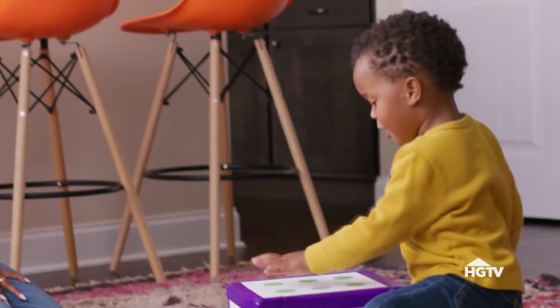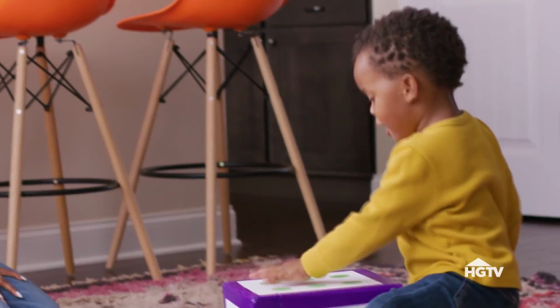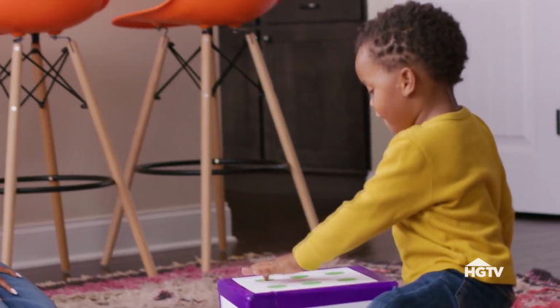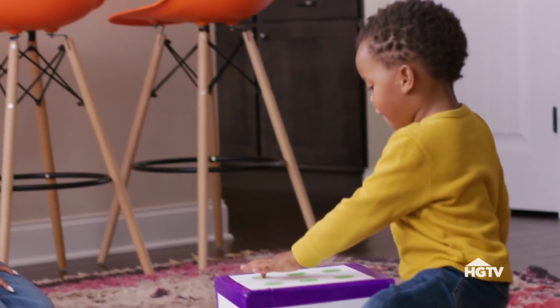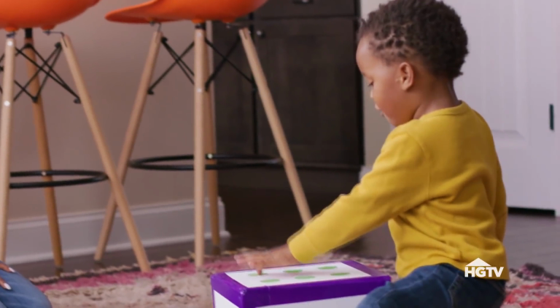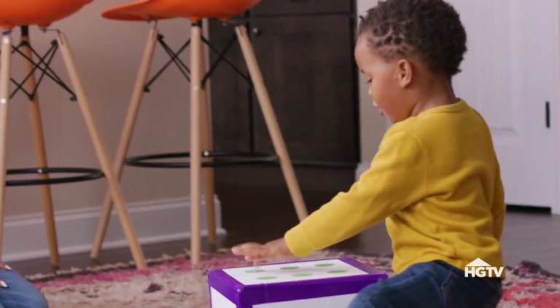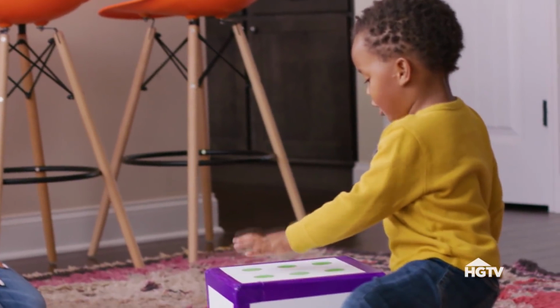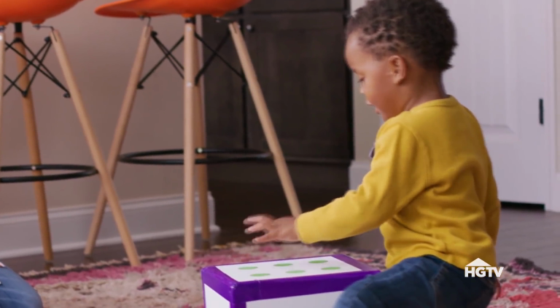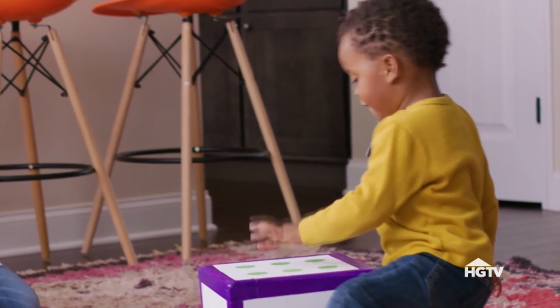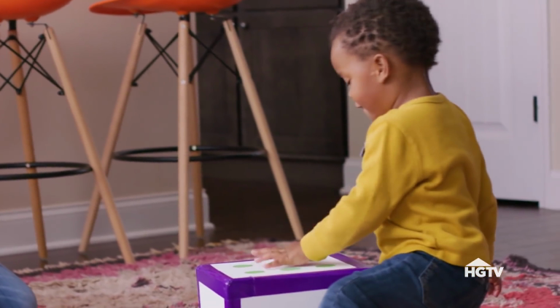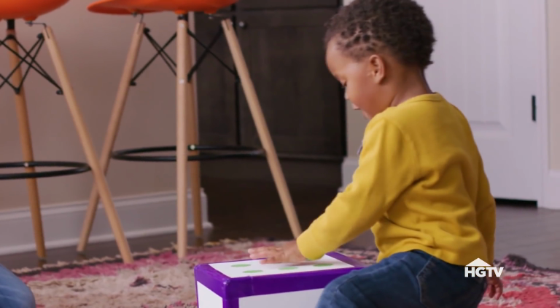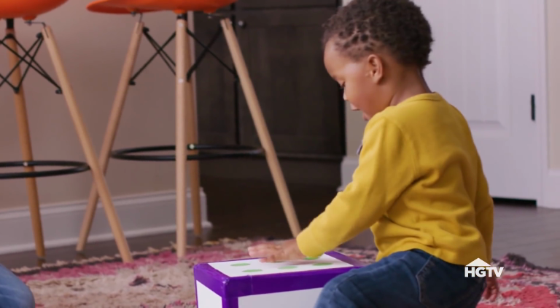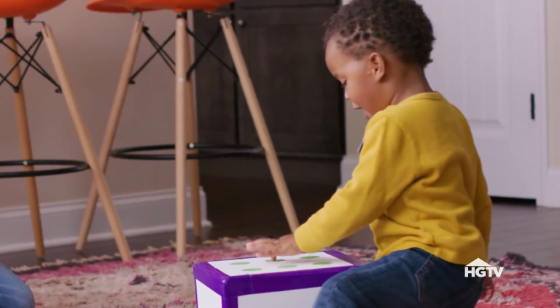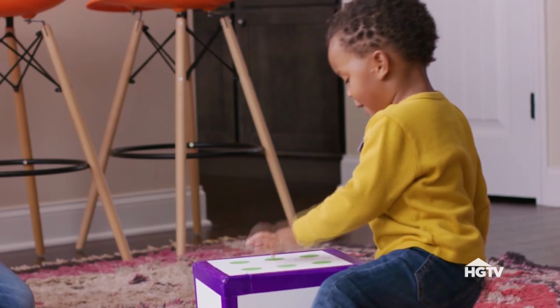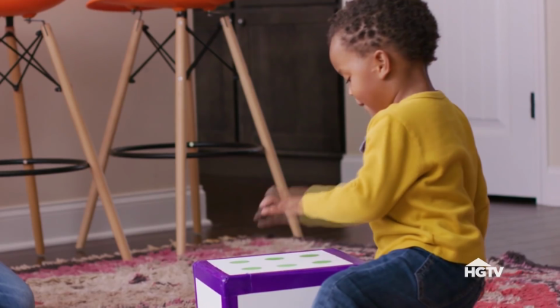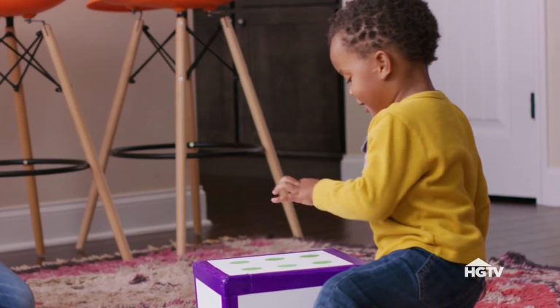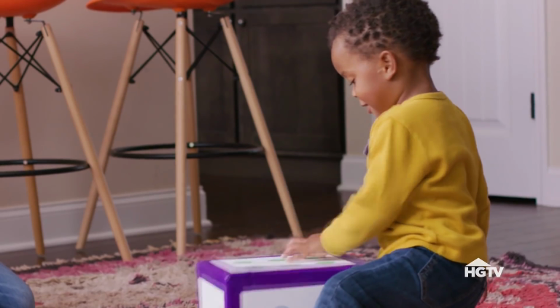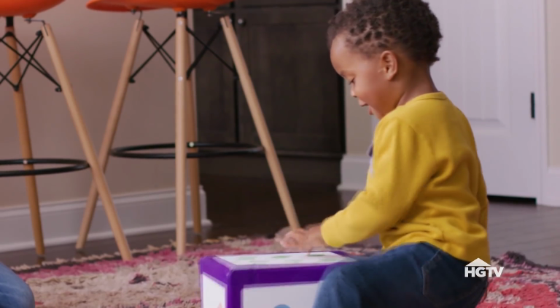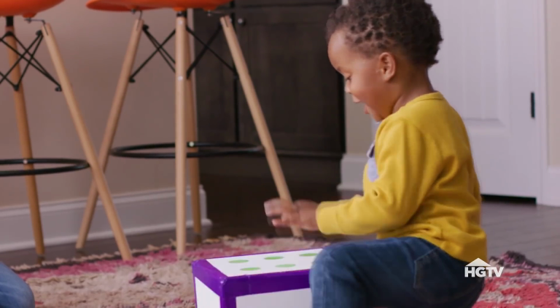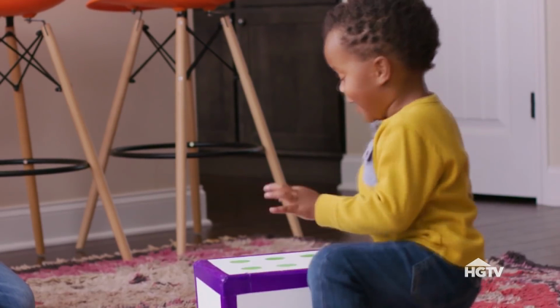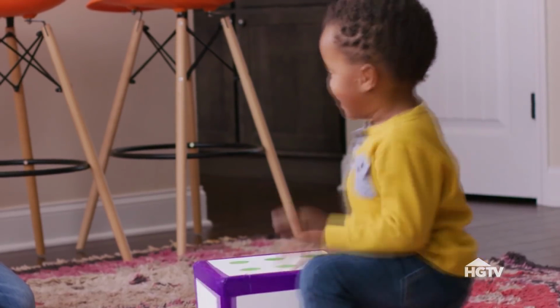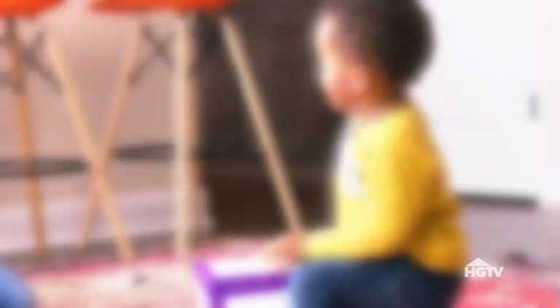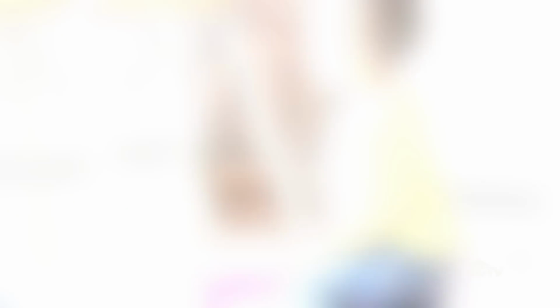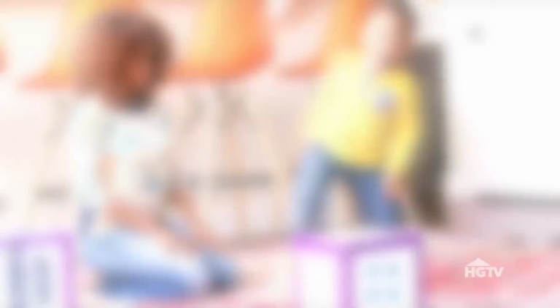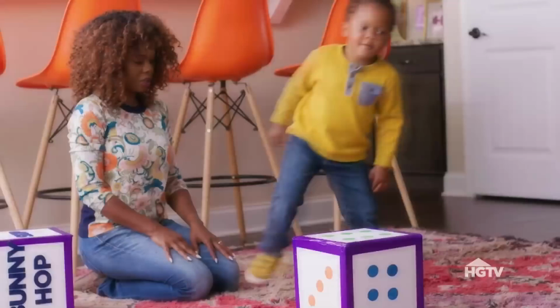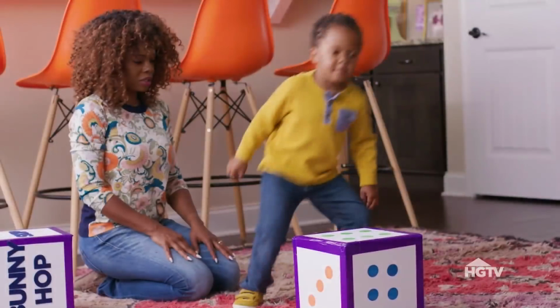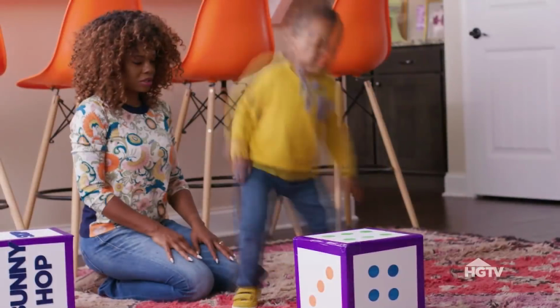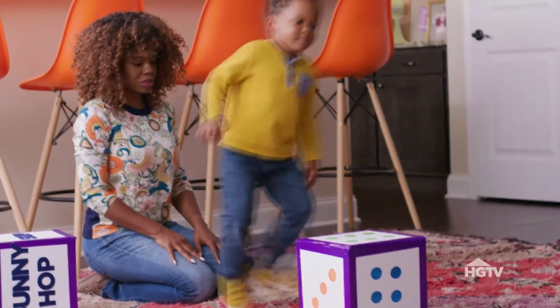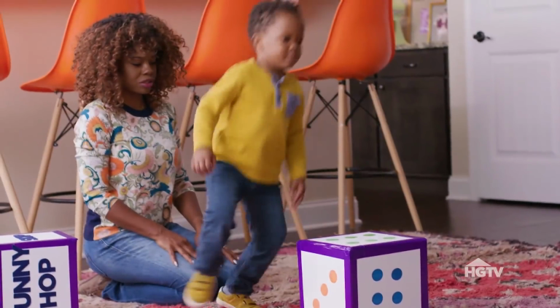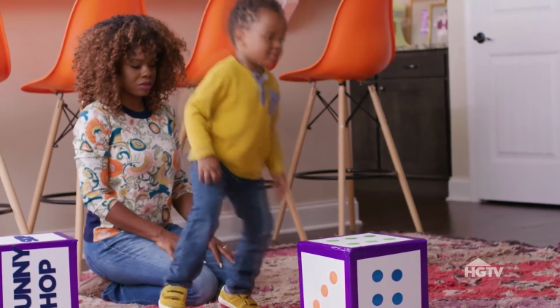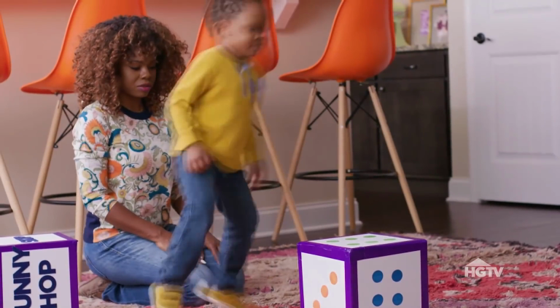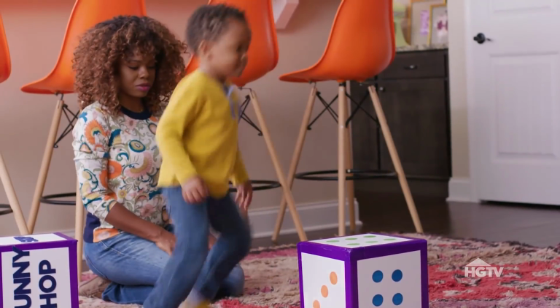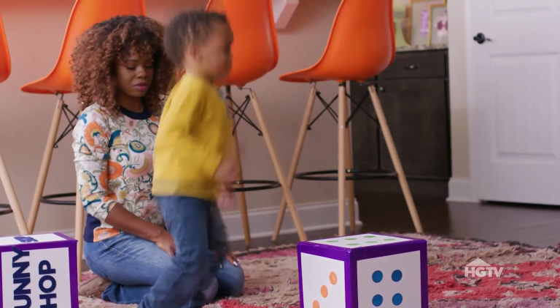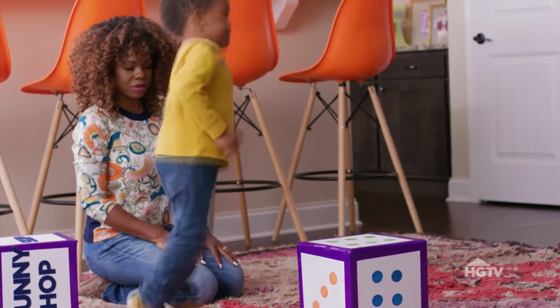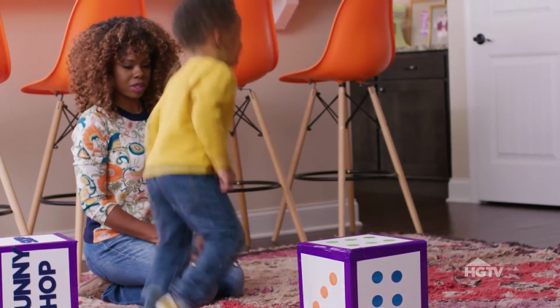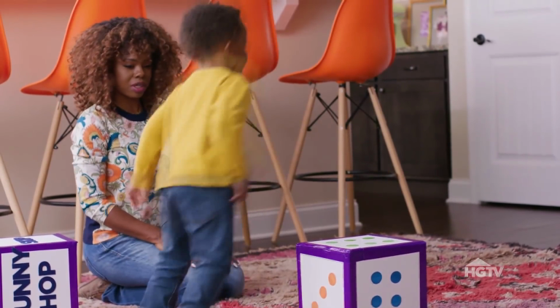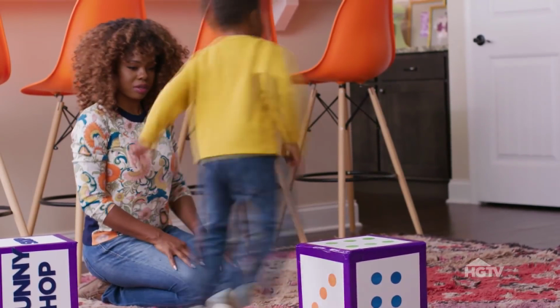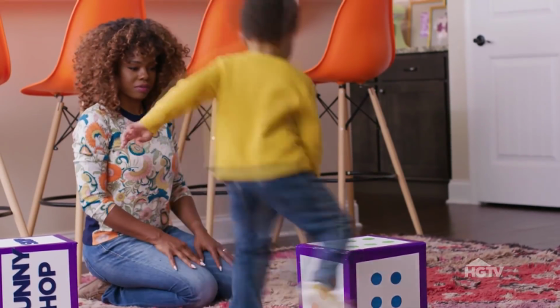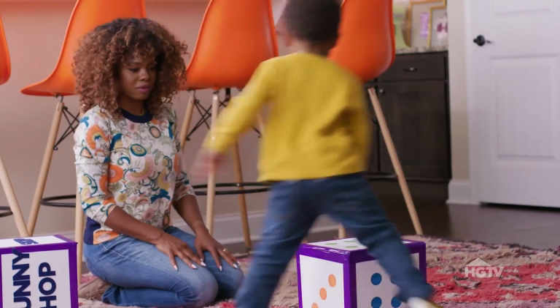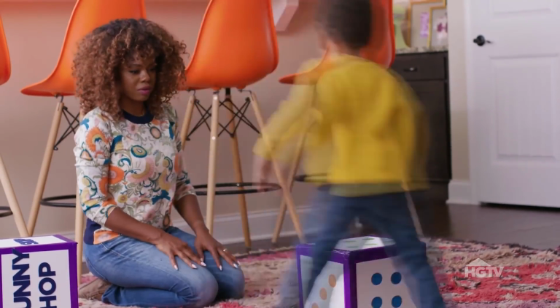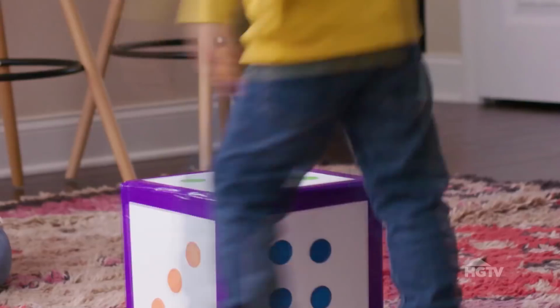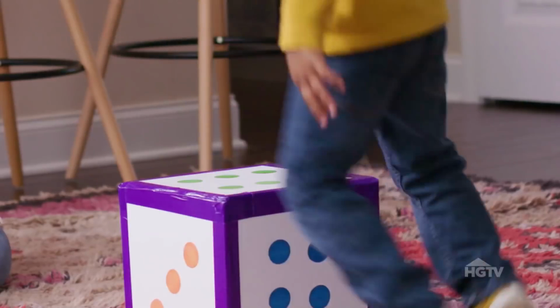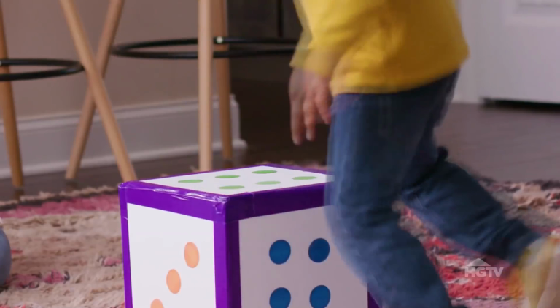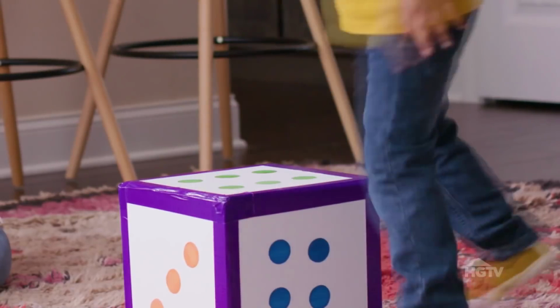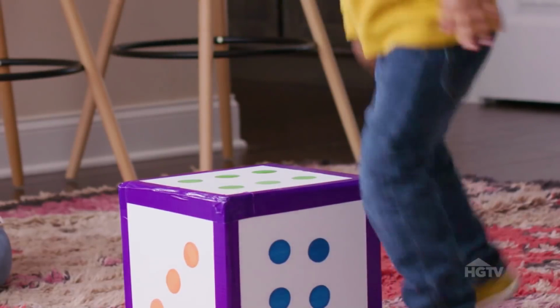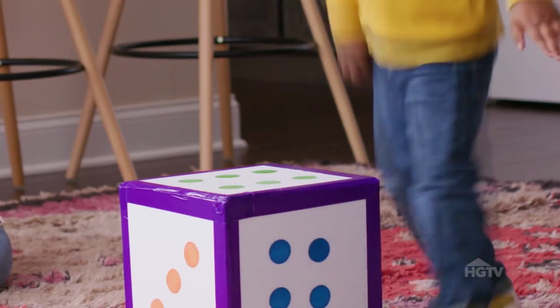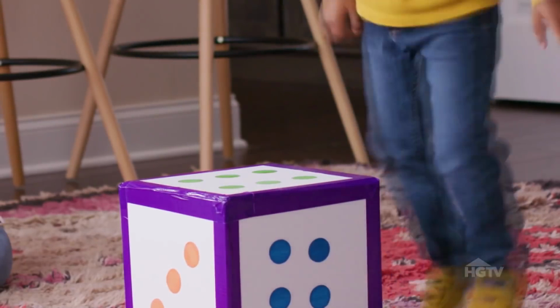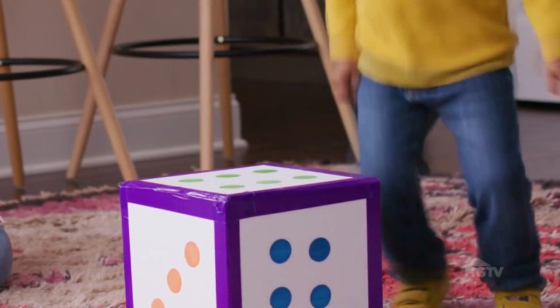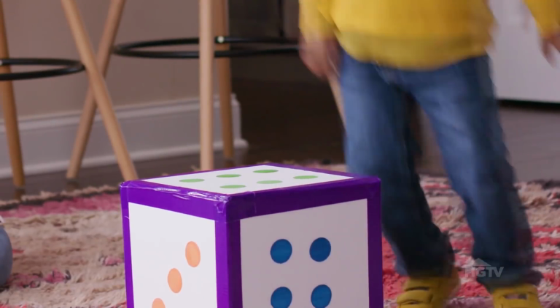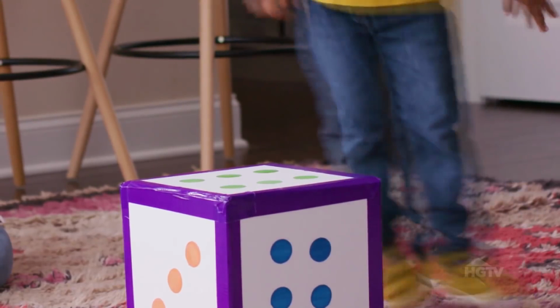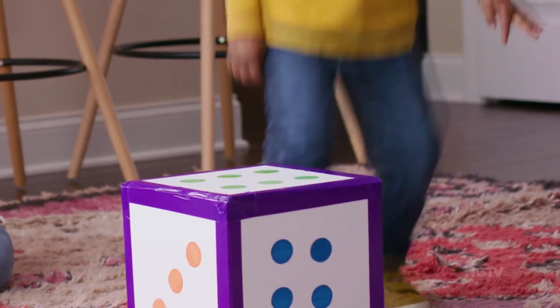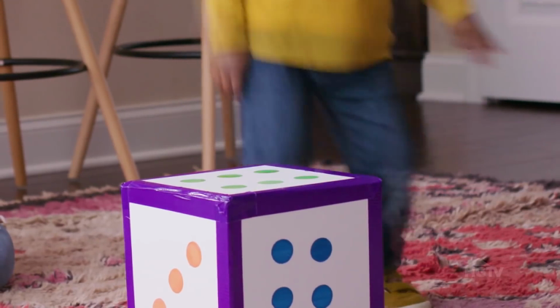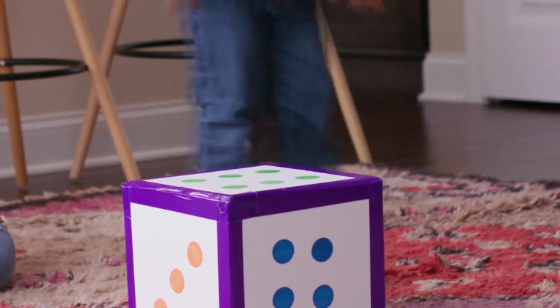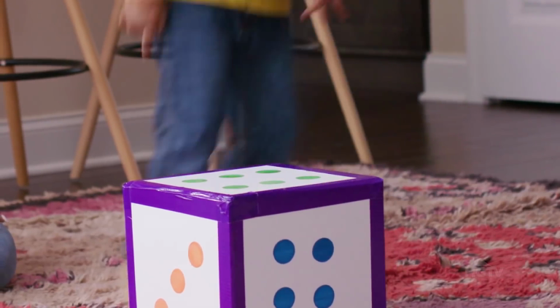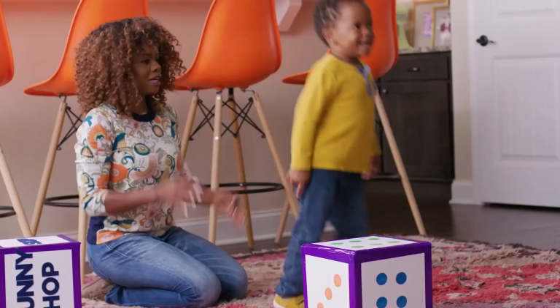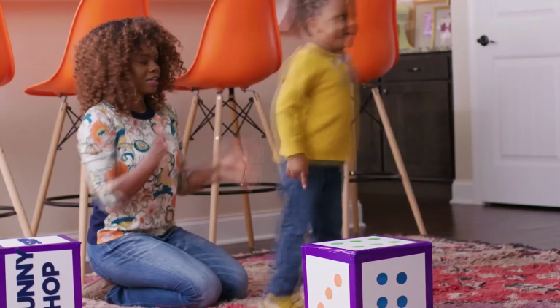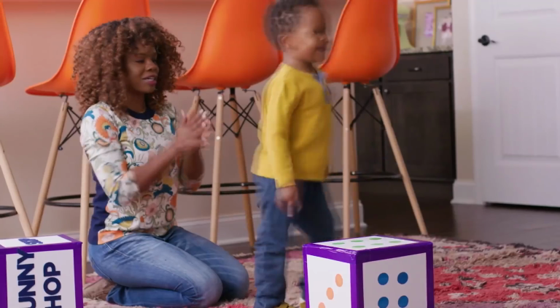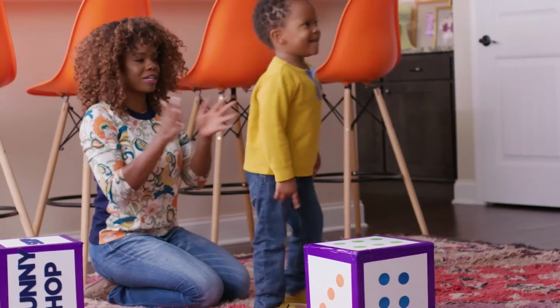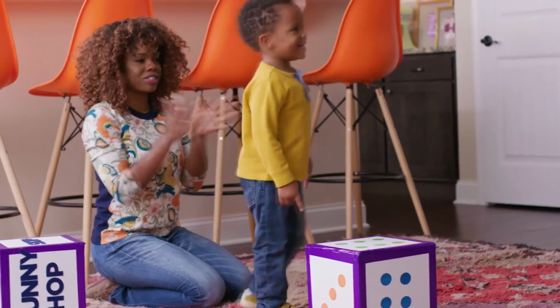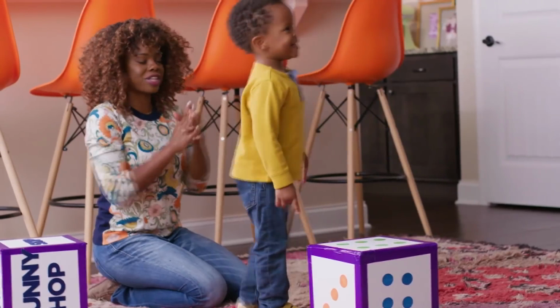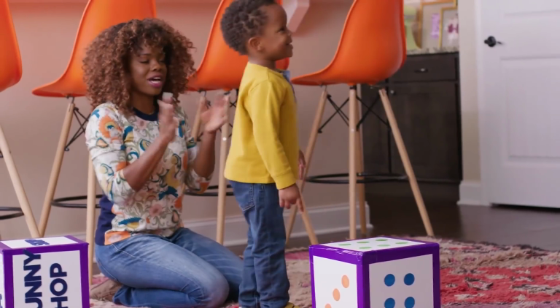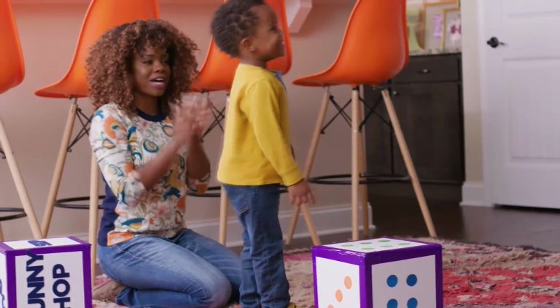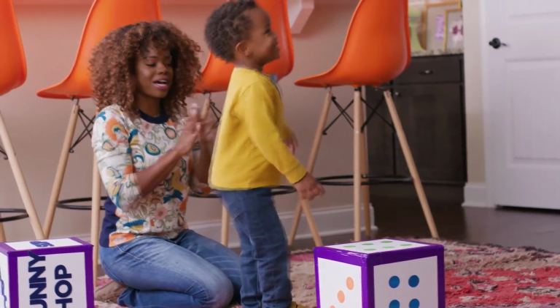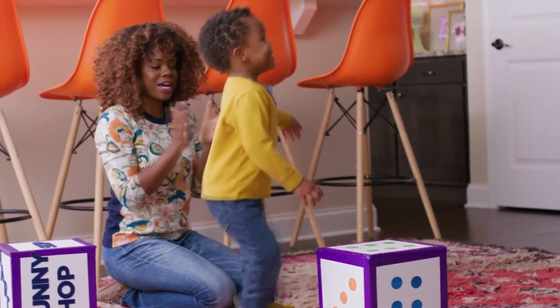Three, four, five, six. One, two, three, four, five, six. Good job.